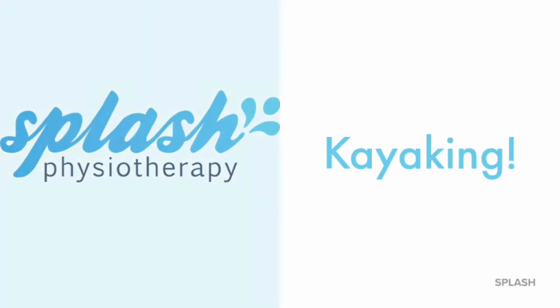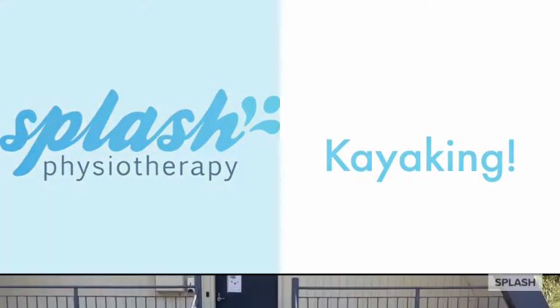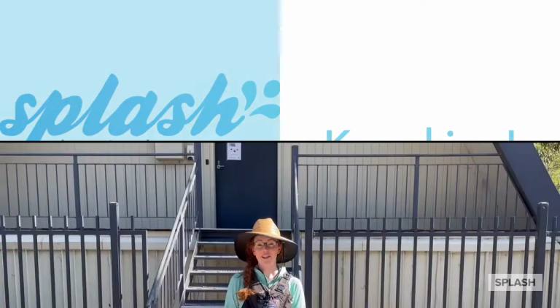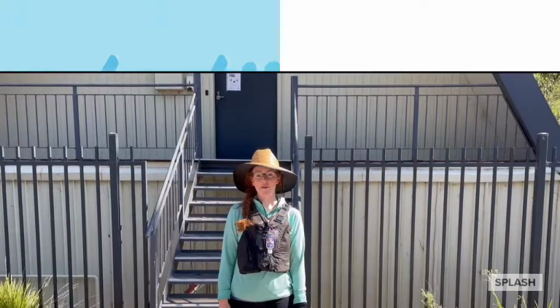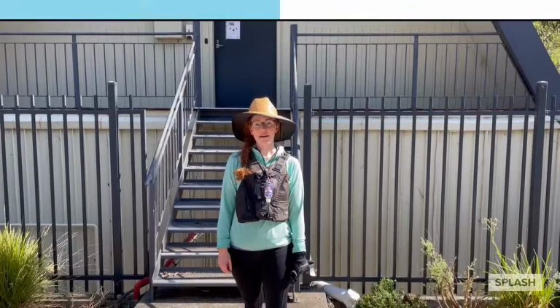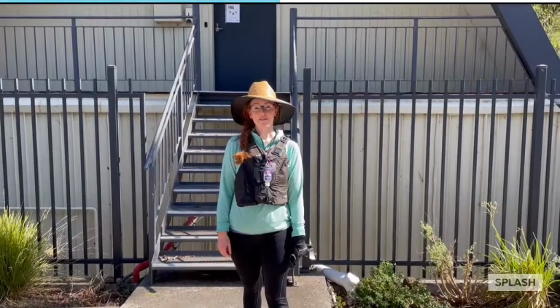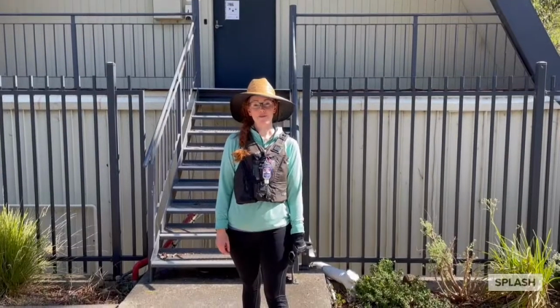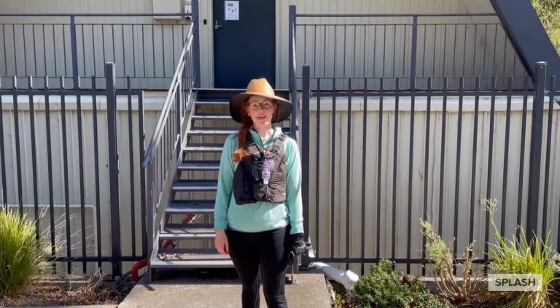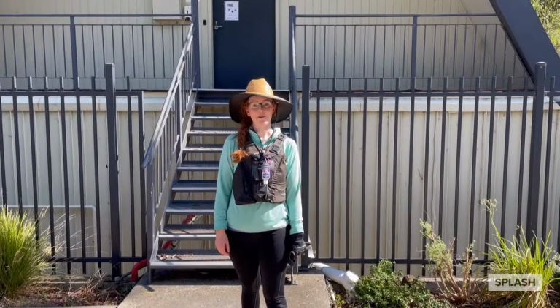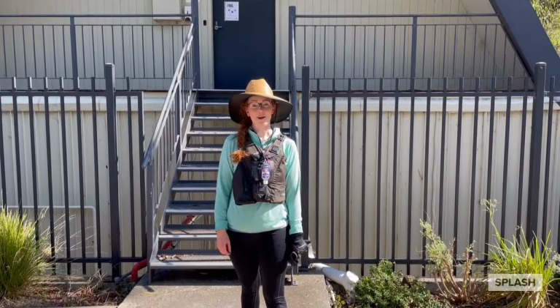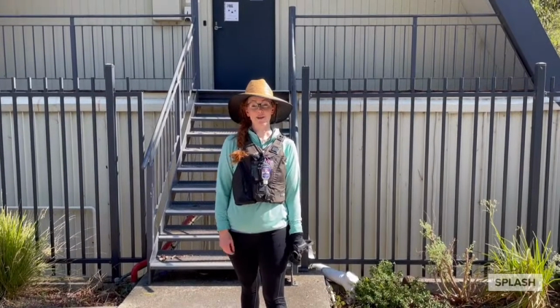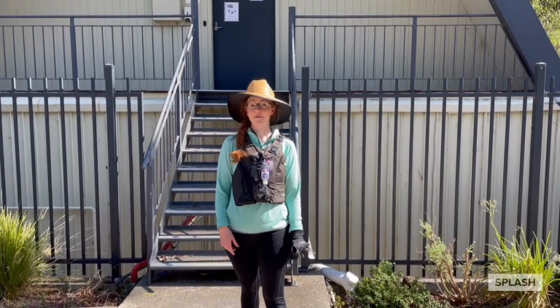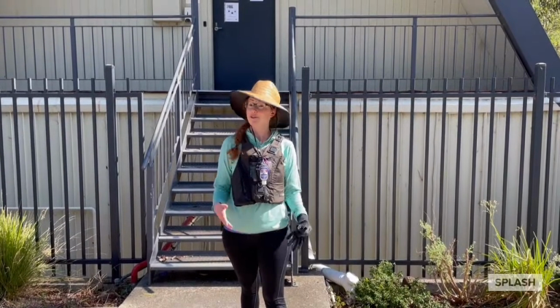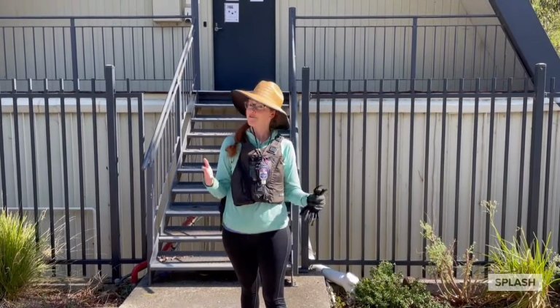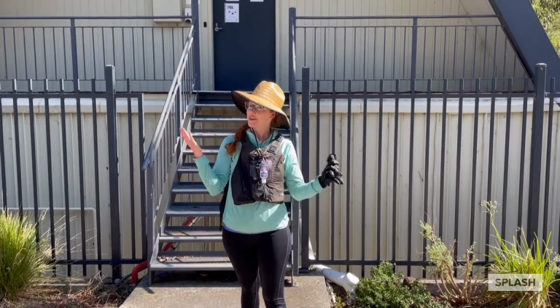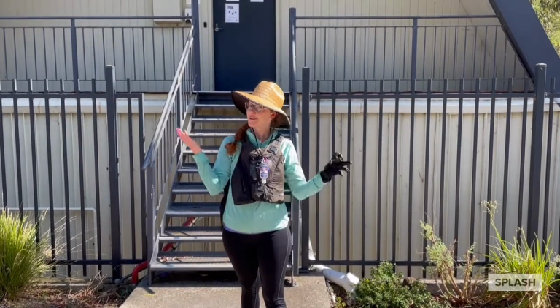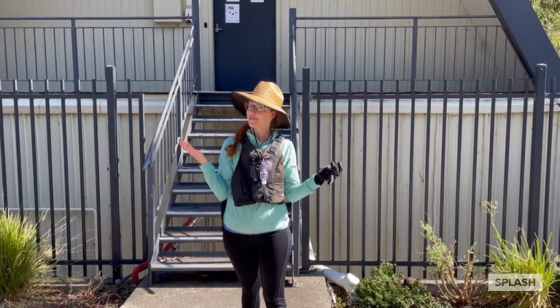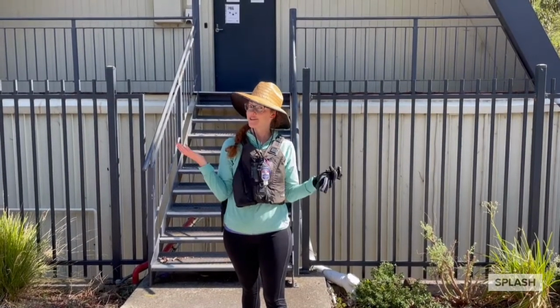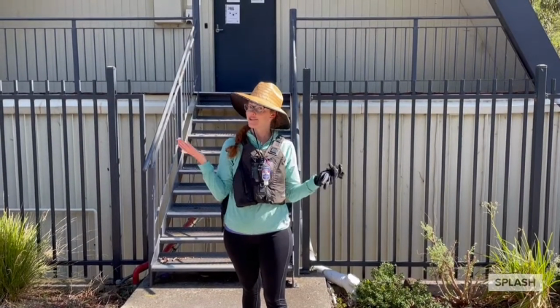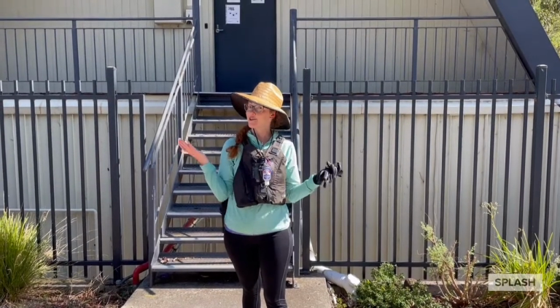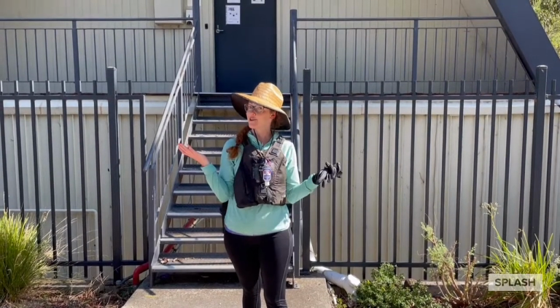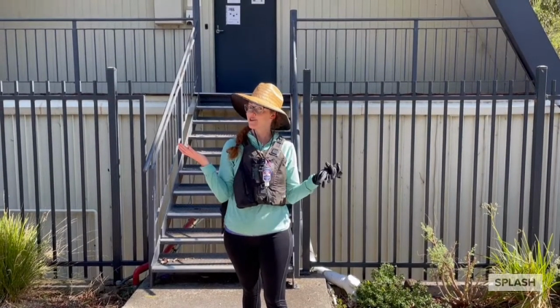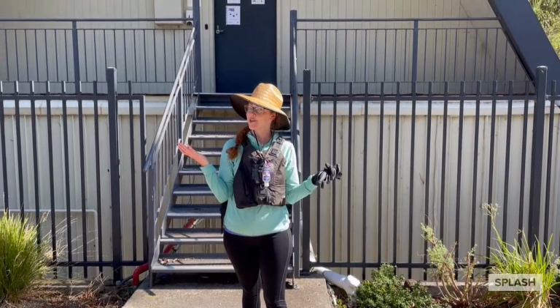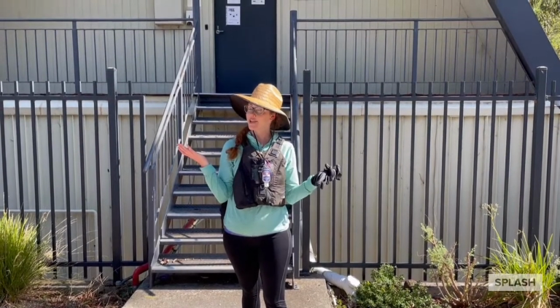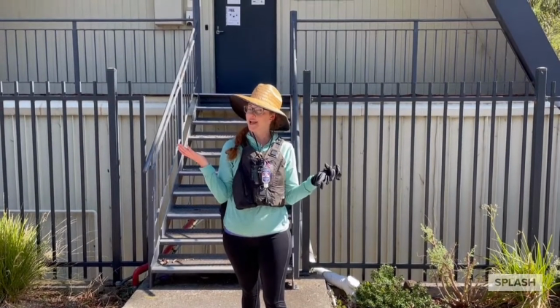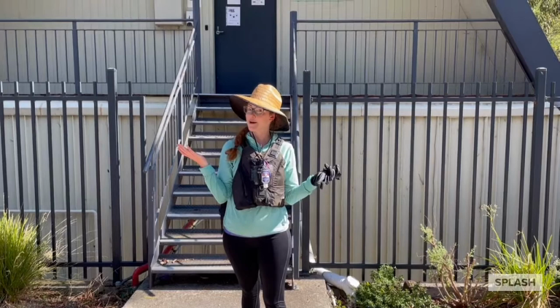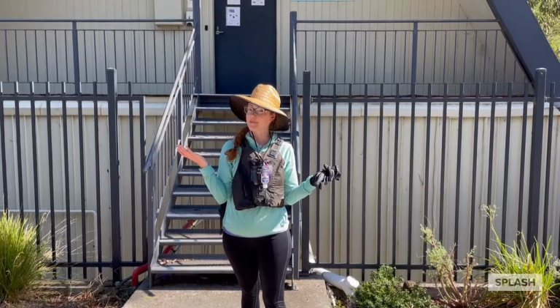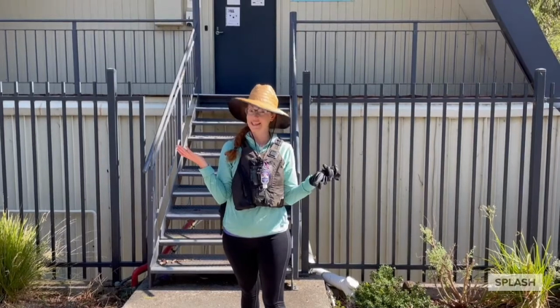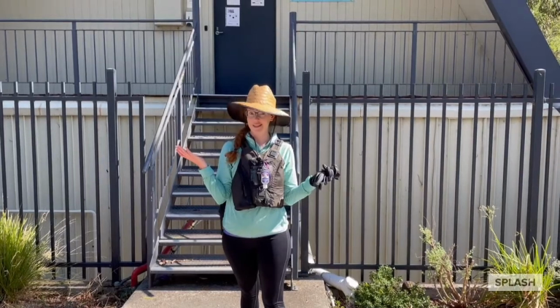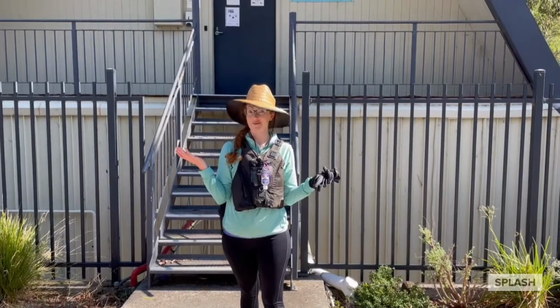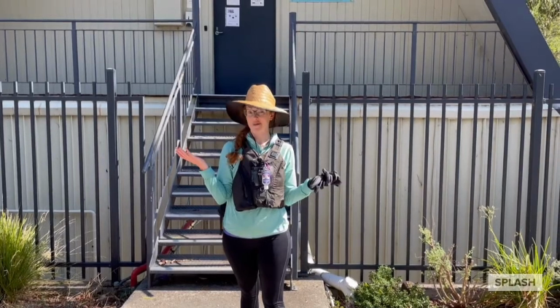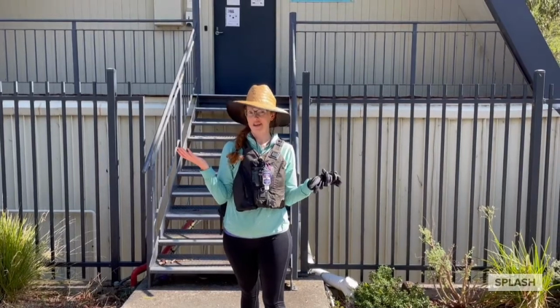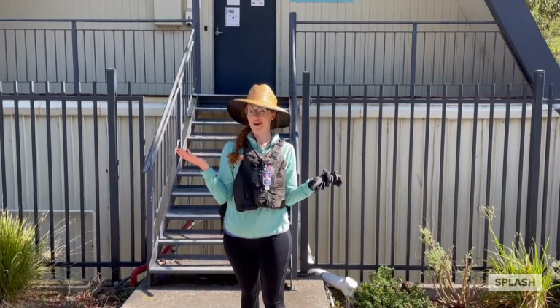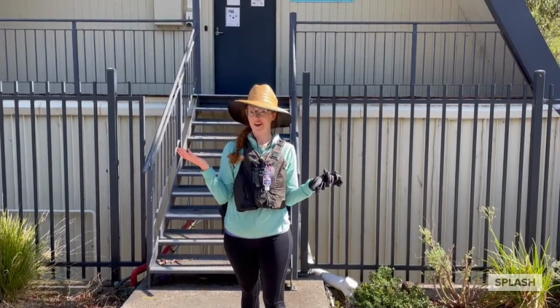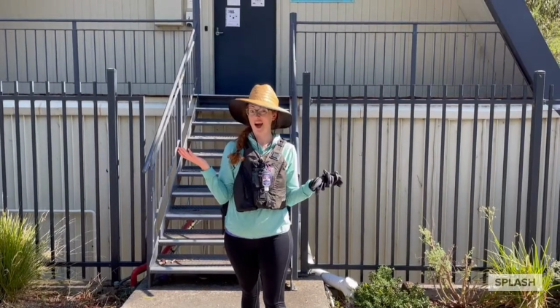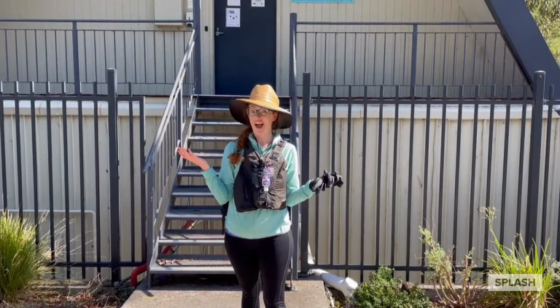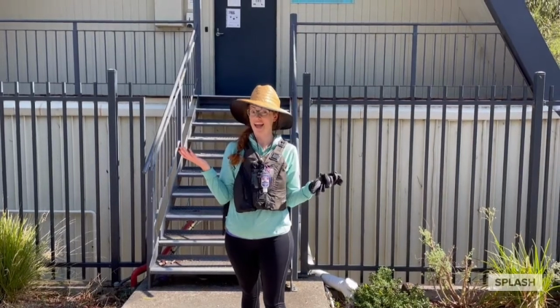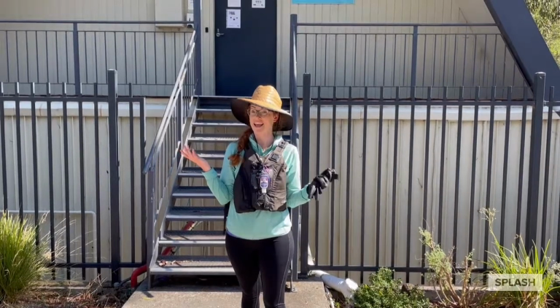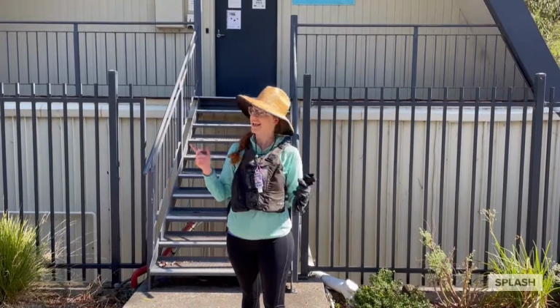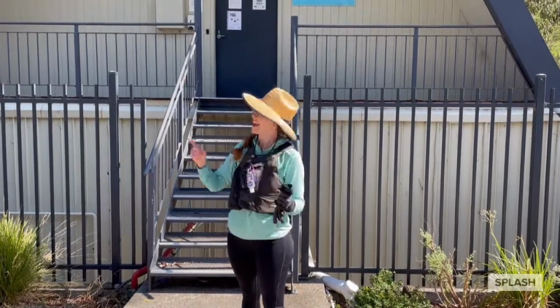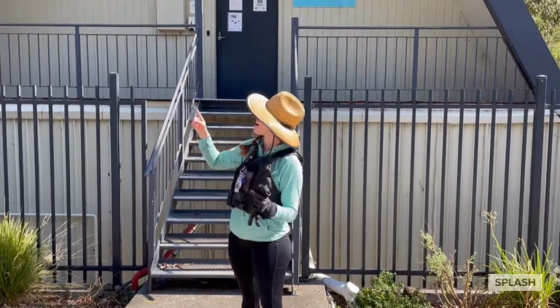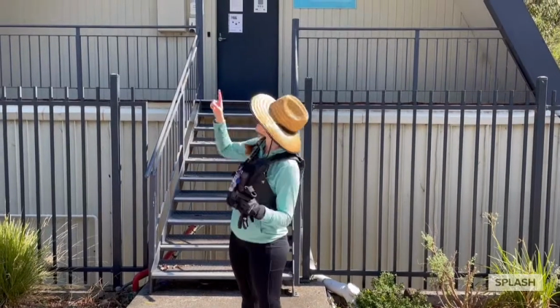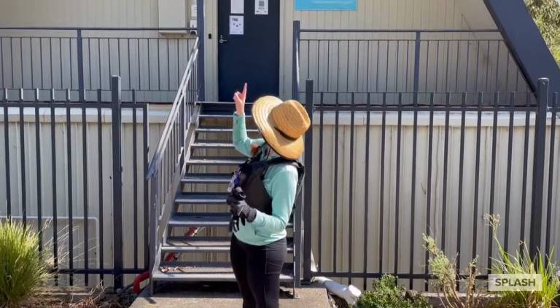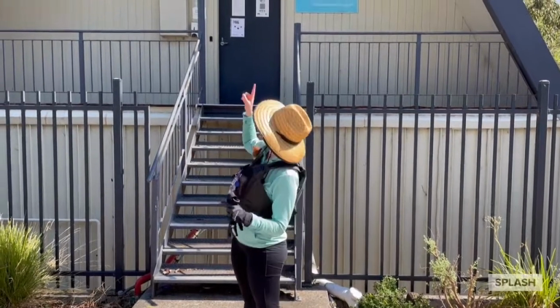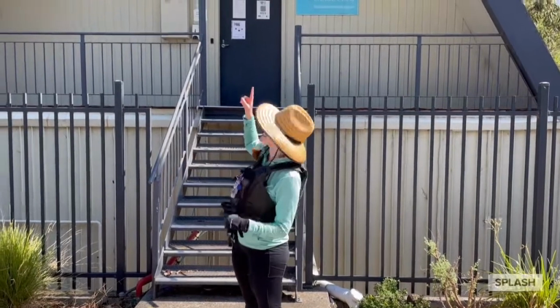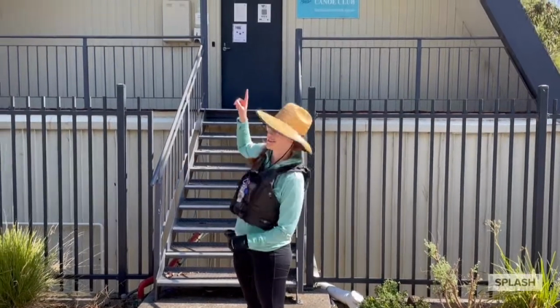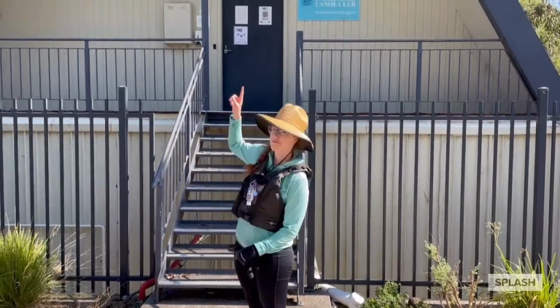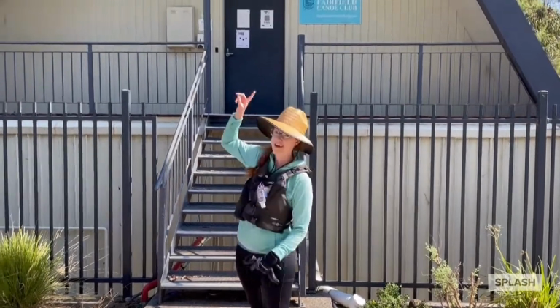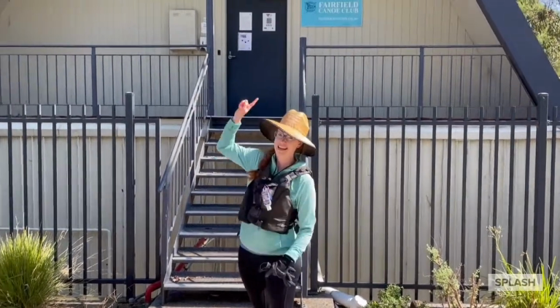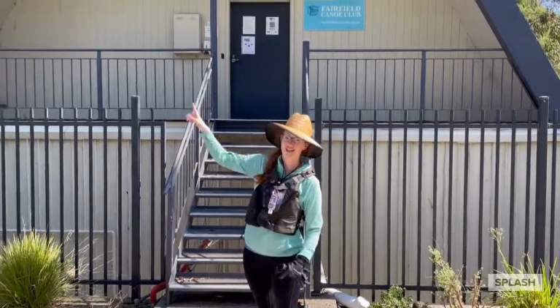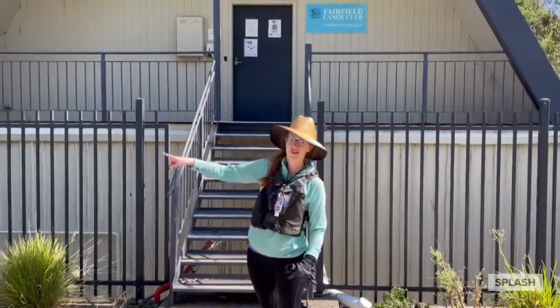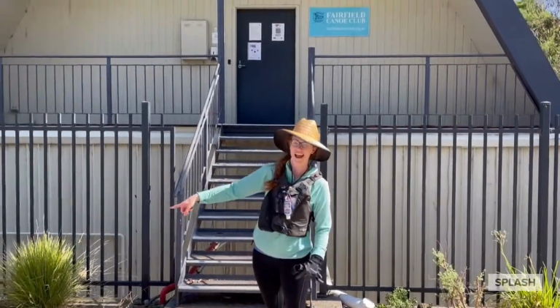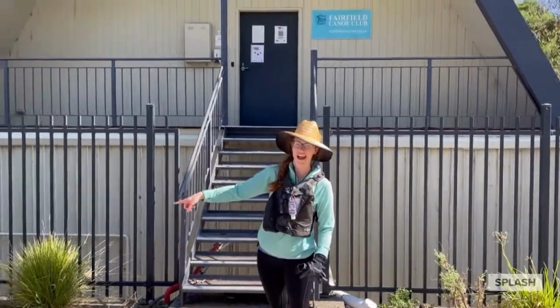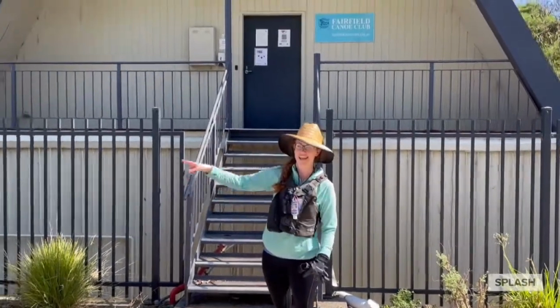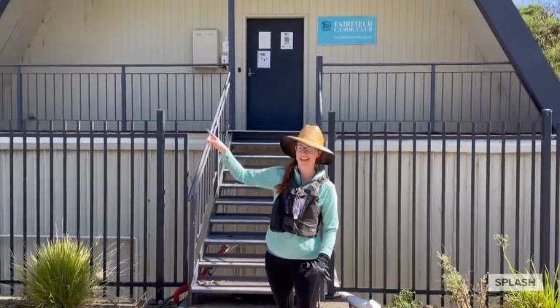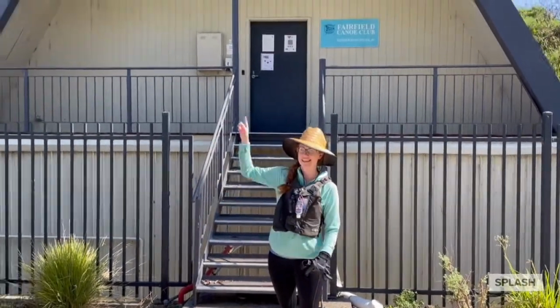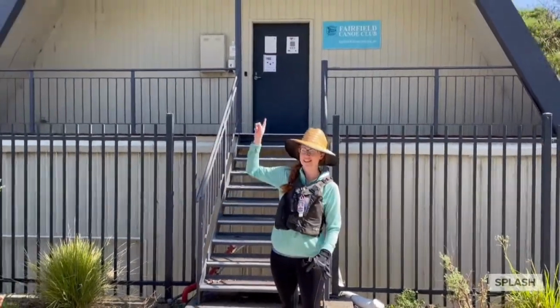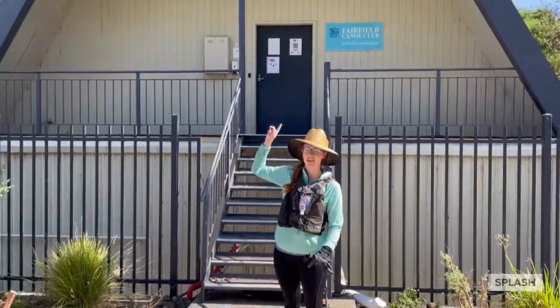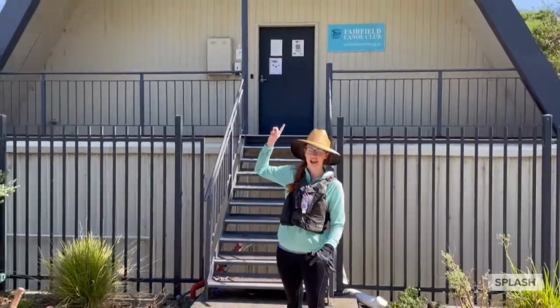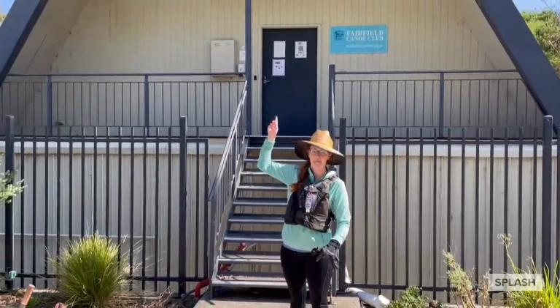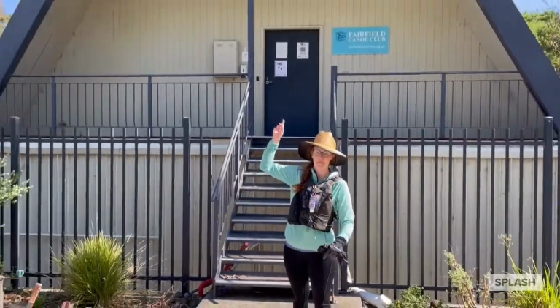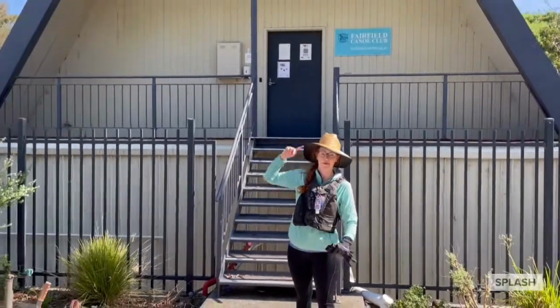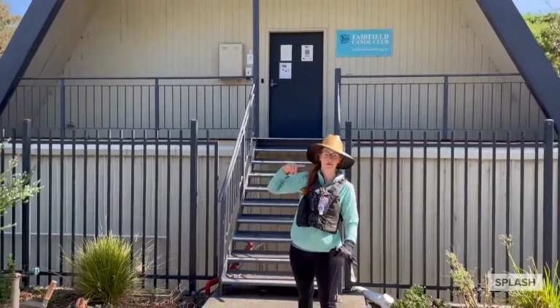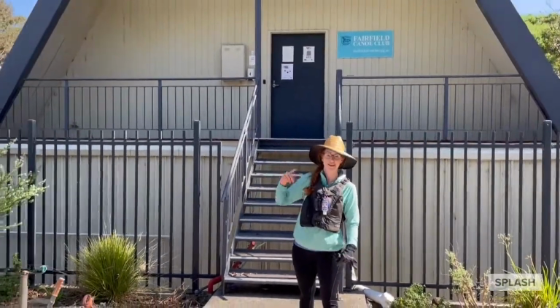Hello everyone, welcome to Fairfield Canoe Club. This is where we go kayaking. Have a look — it's a funny triangular shaped building.